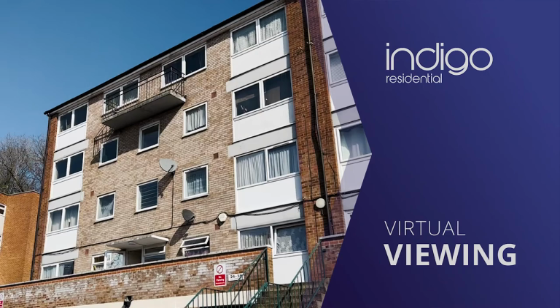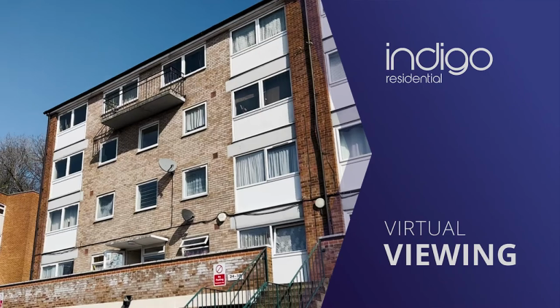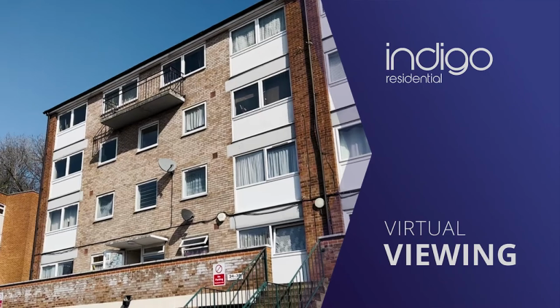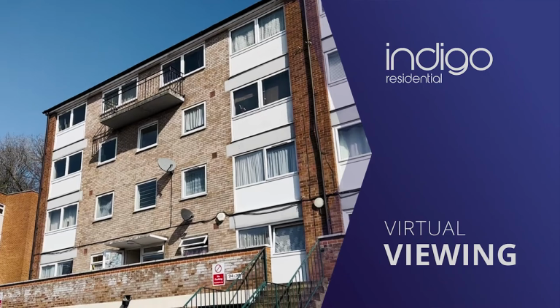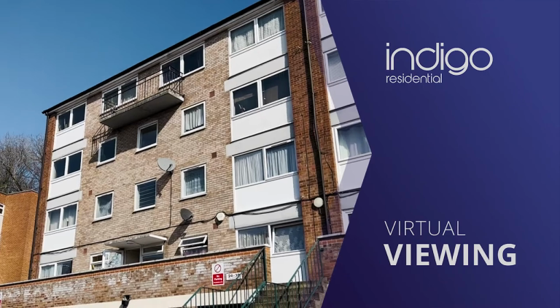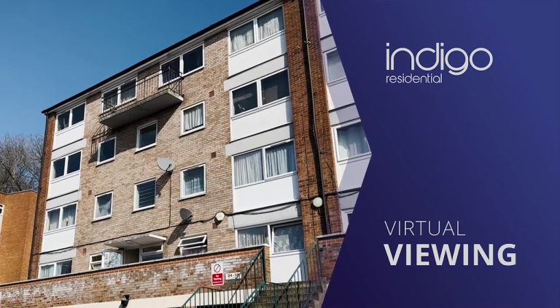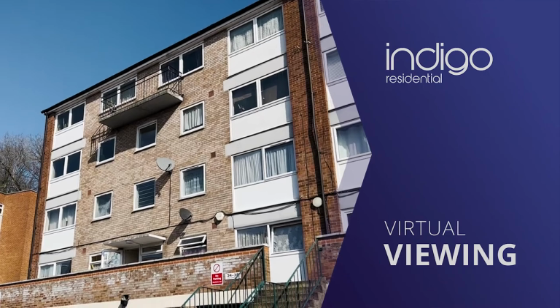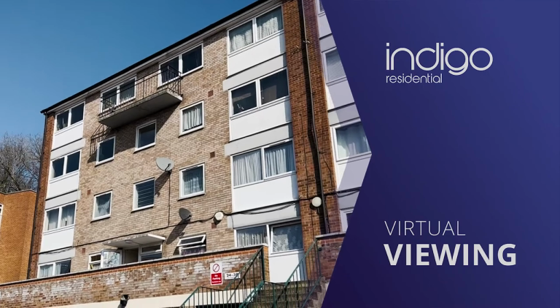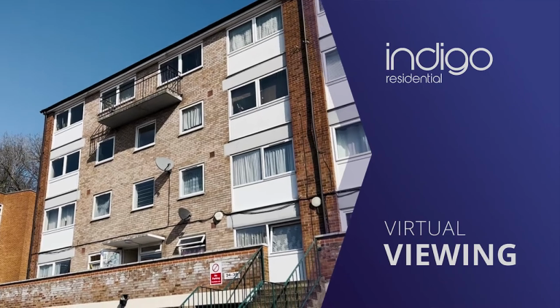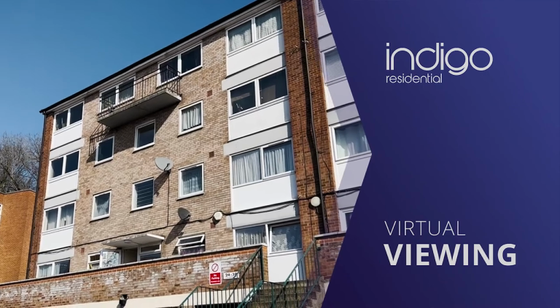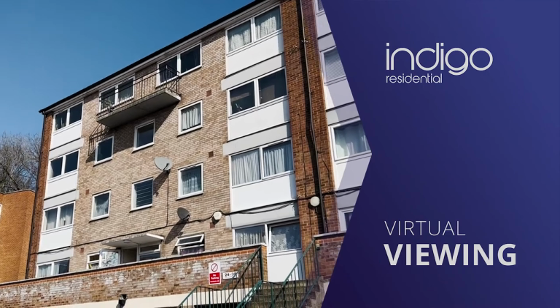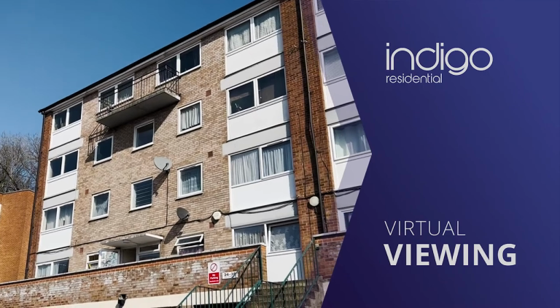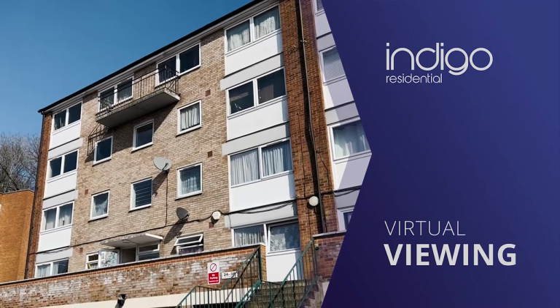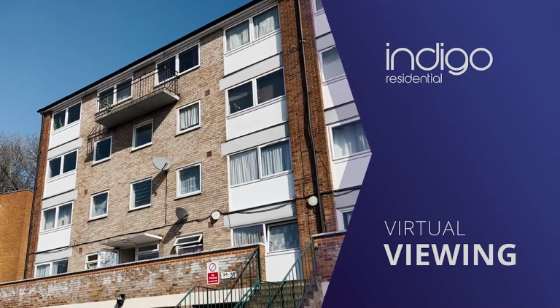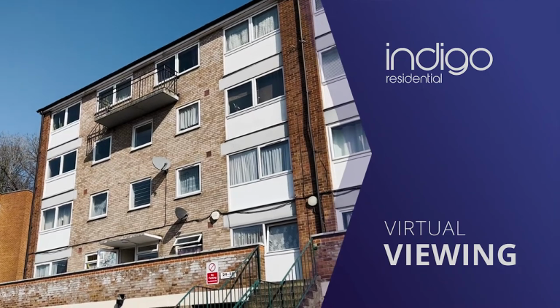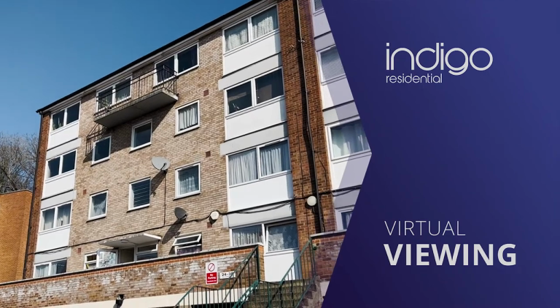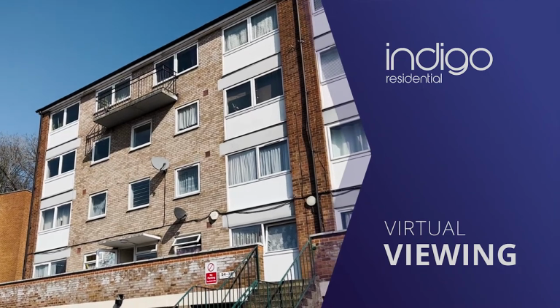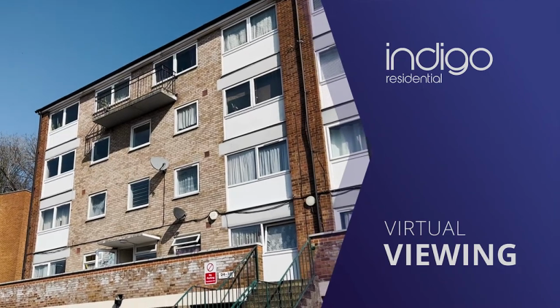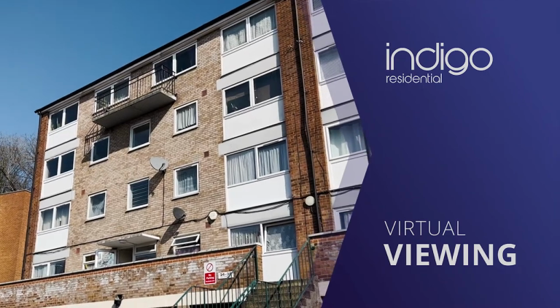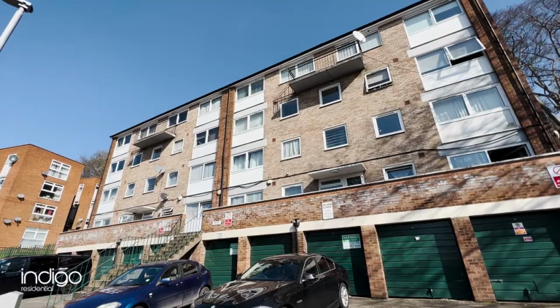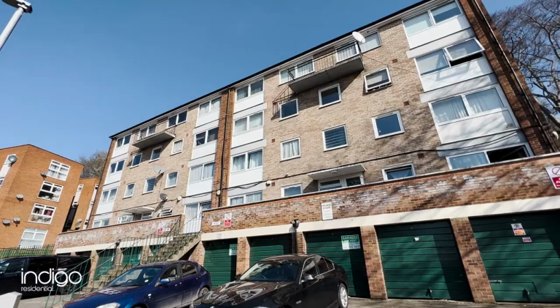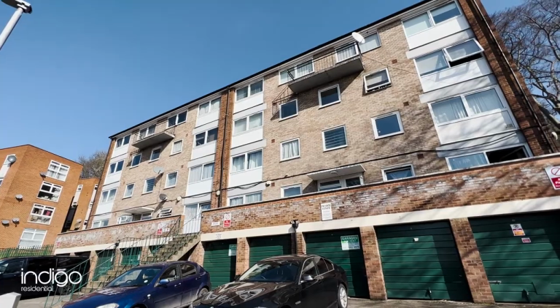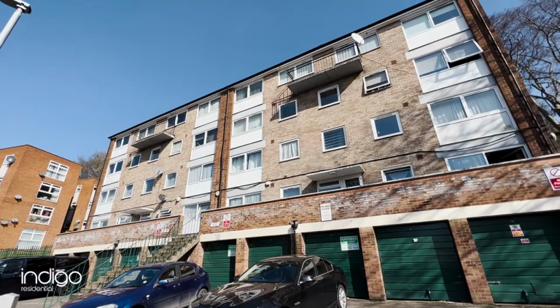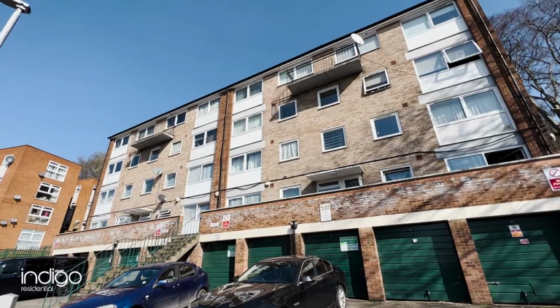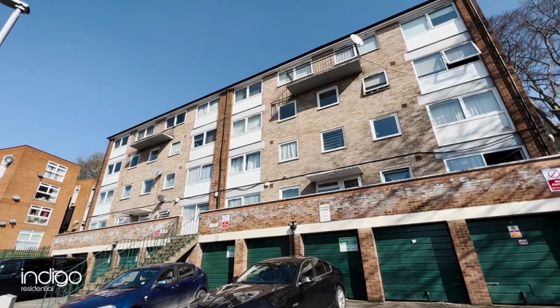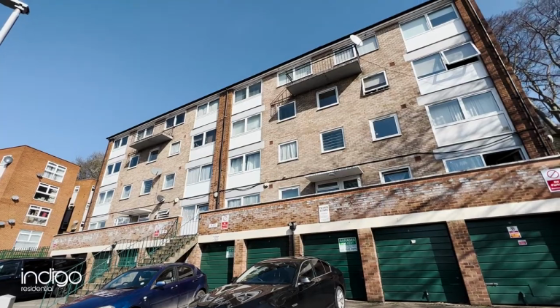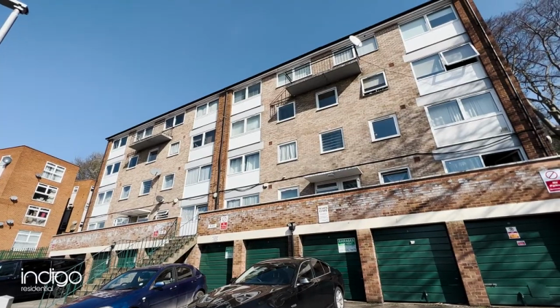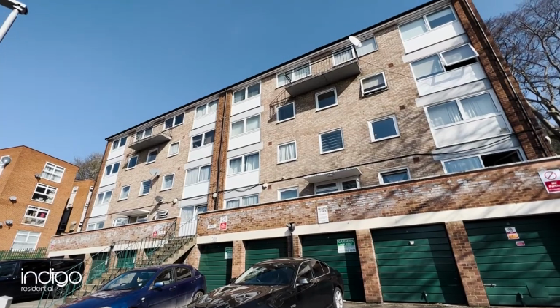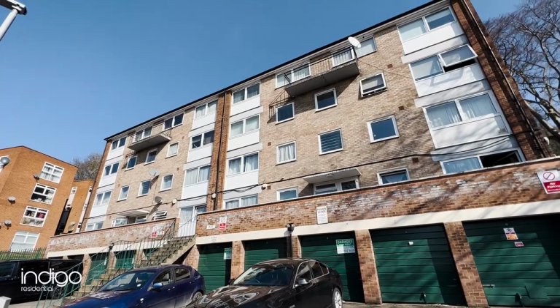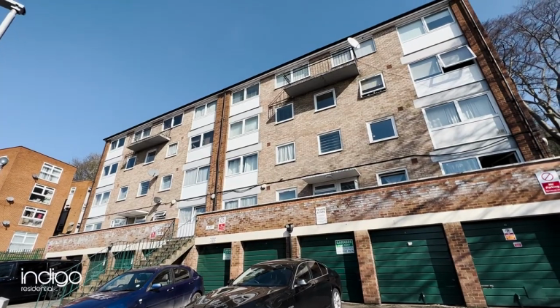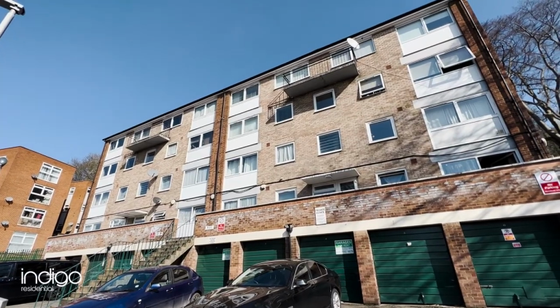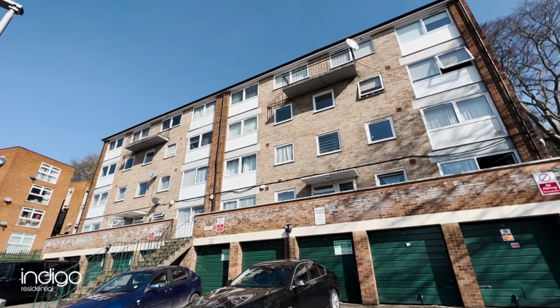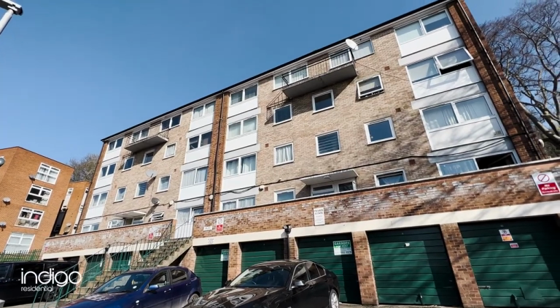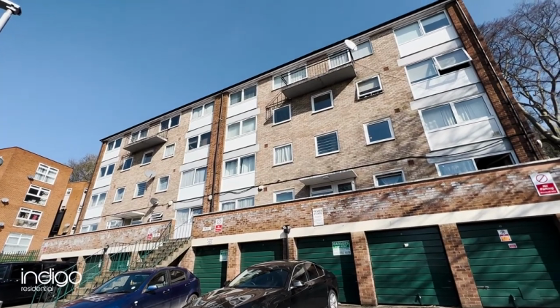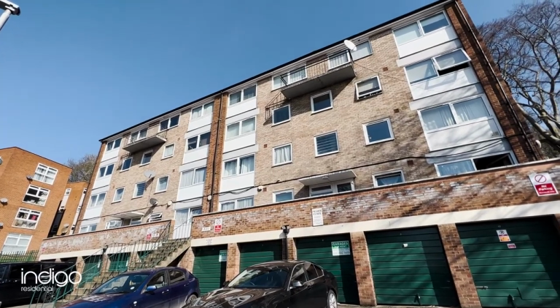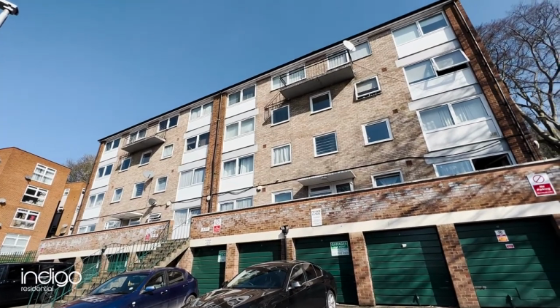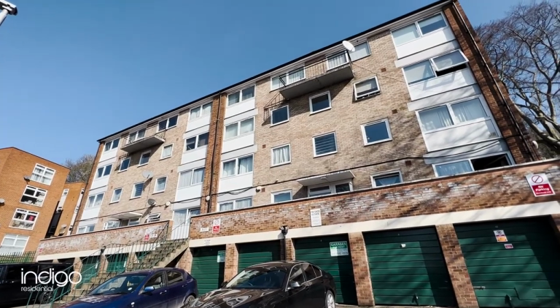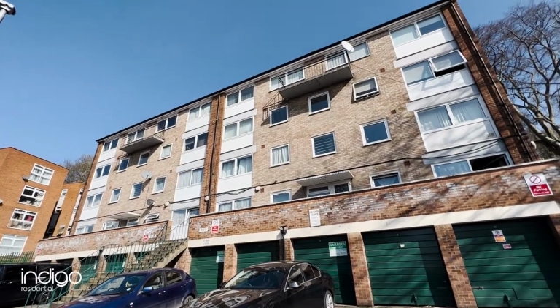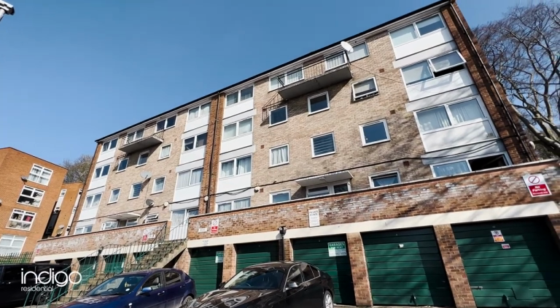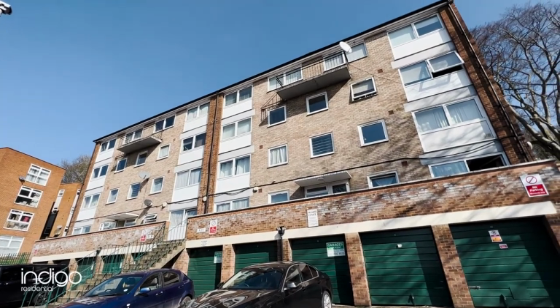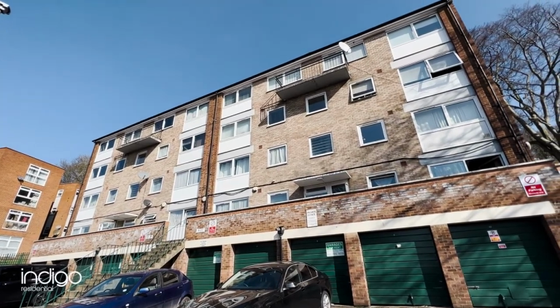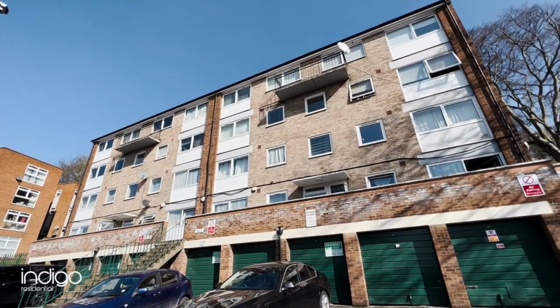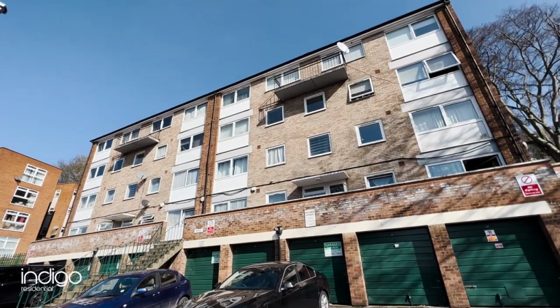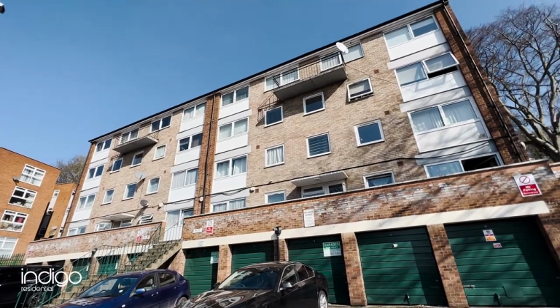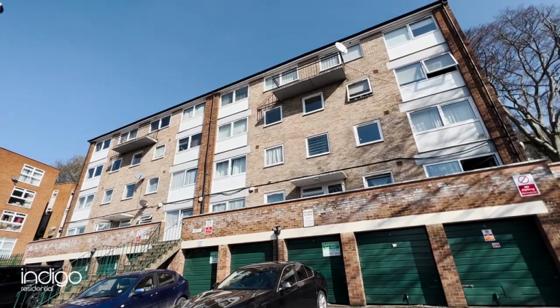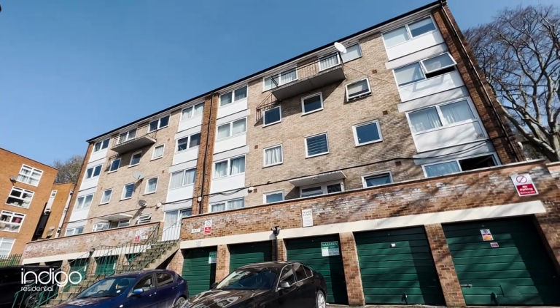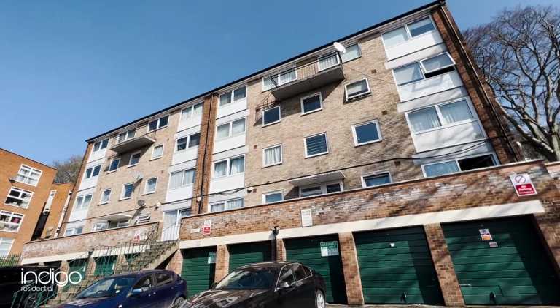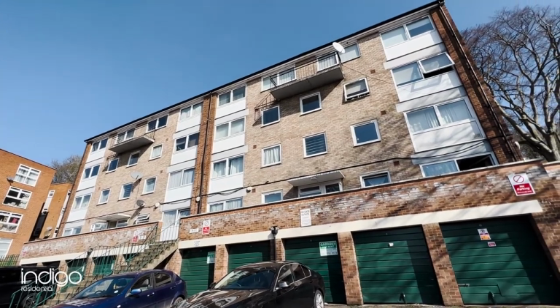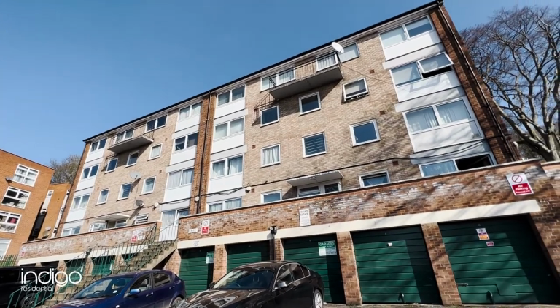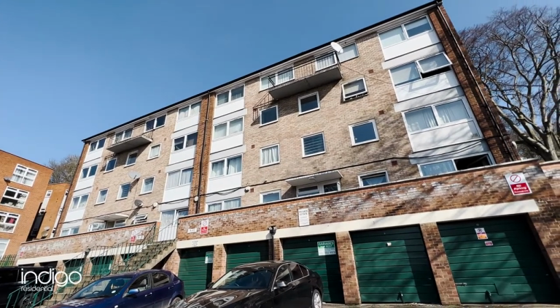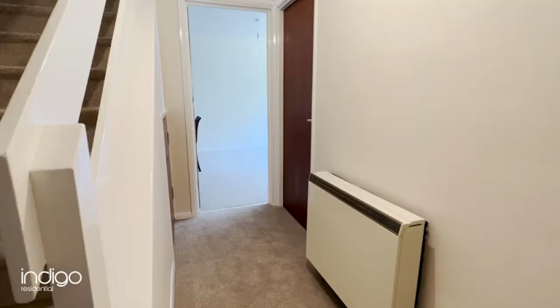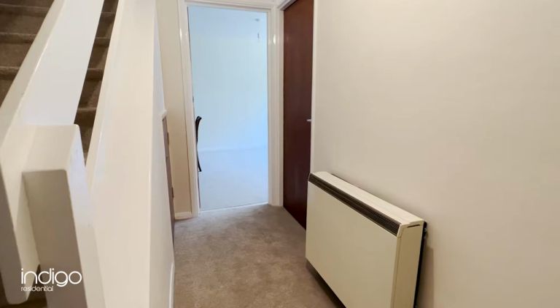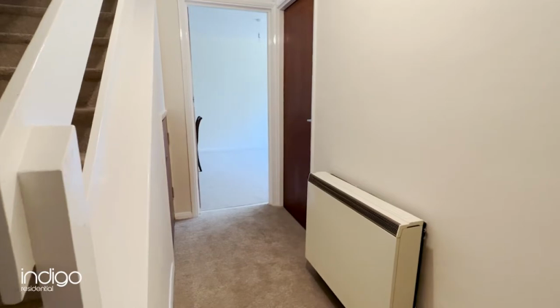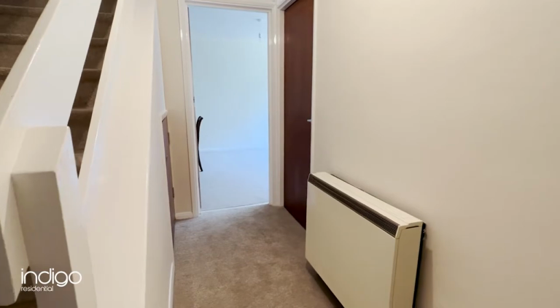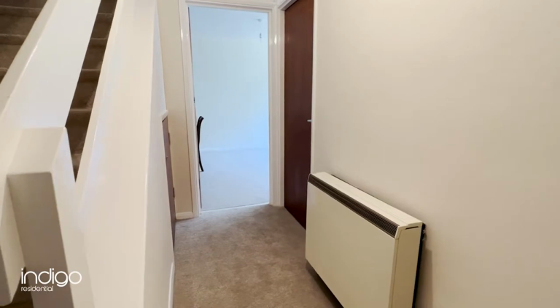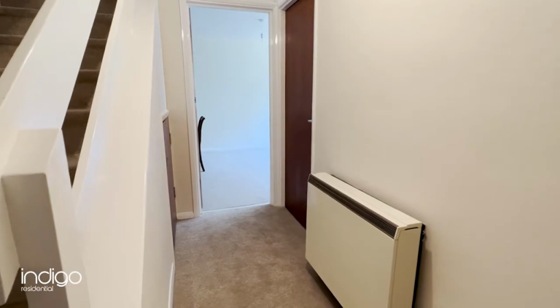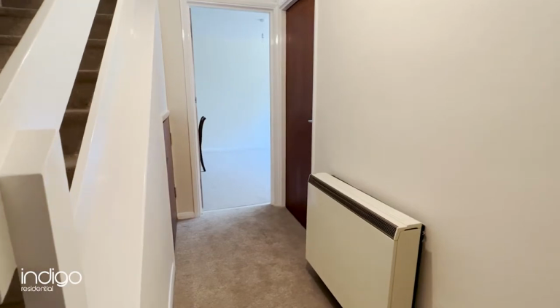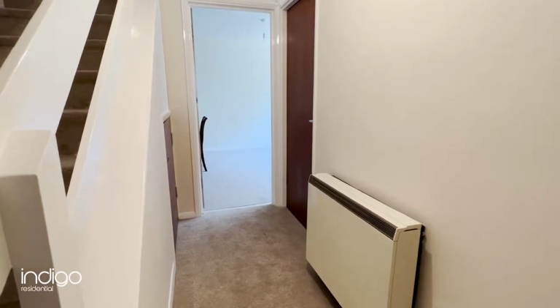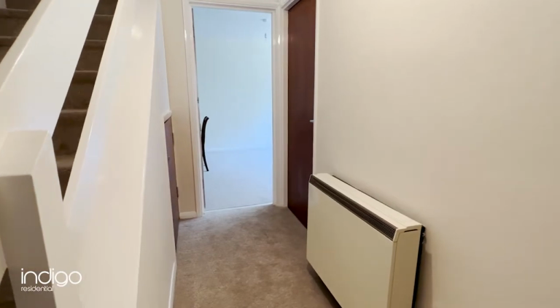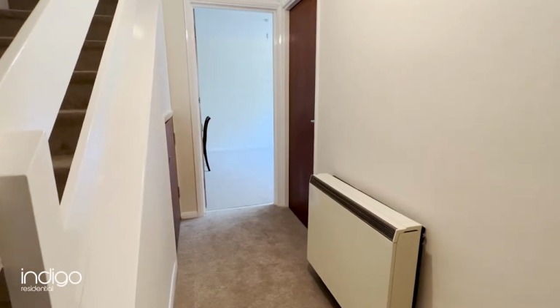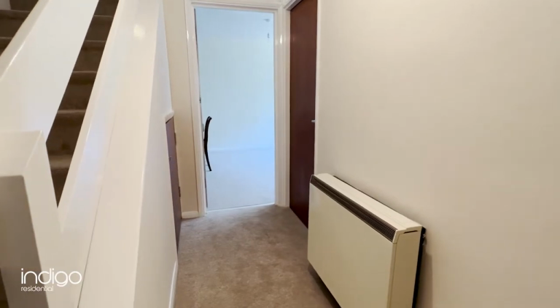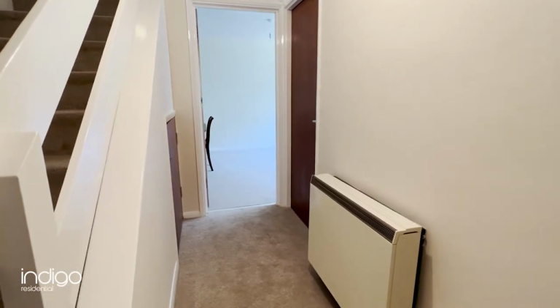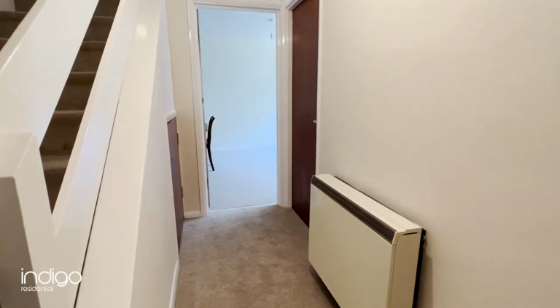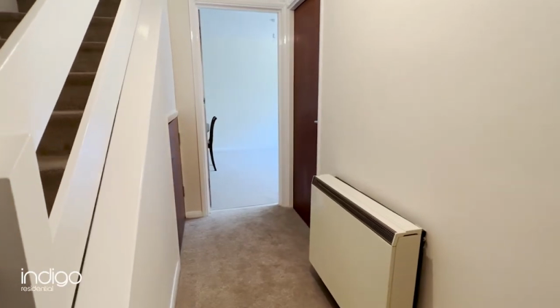Indigo Residential is proud to announce this chain-free accommodation. It's an ideal first-time buy or buy-to-let.